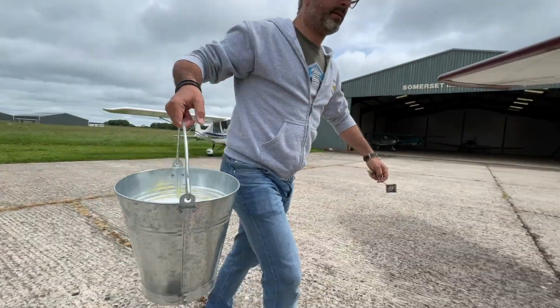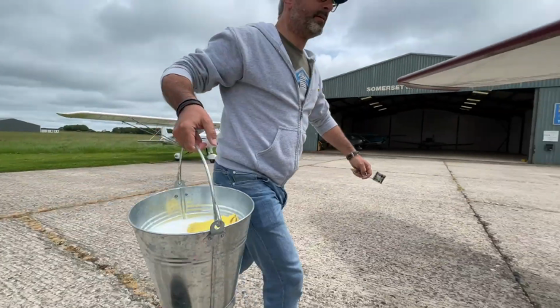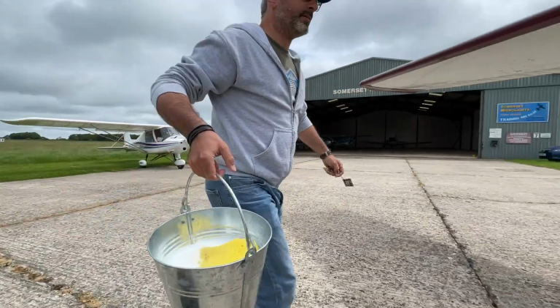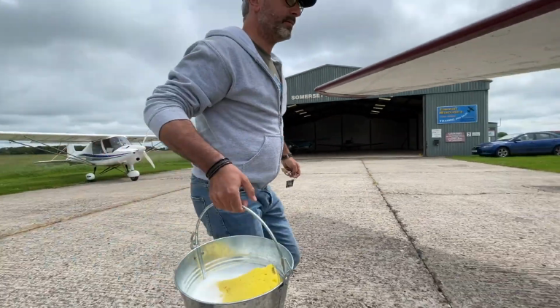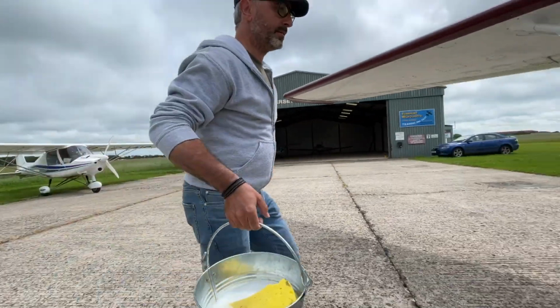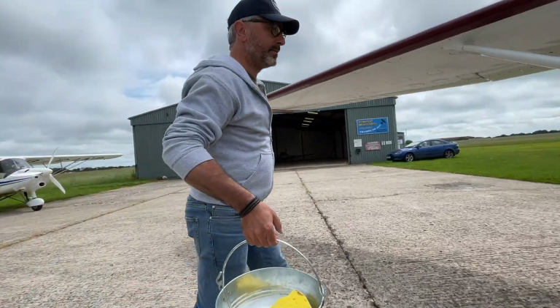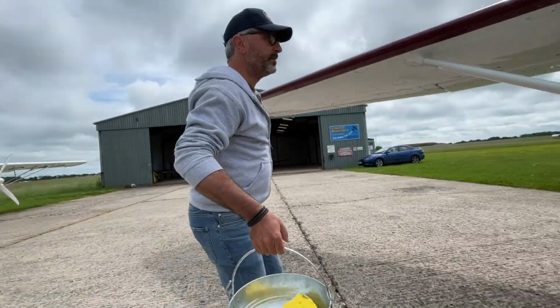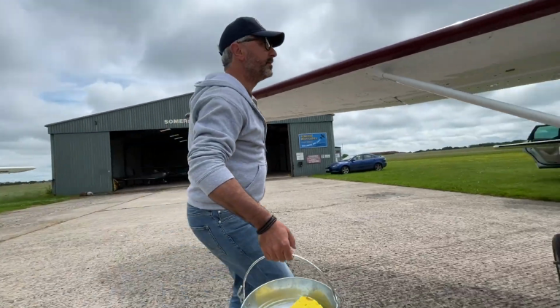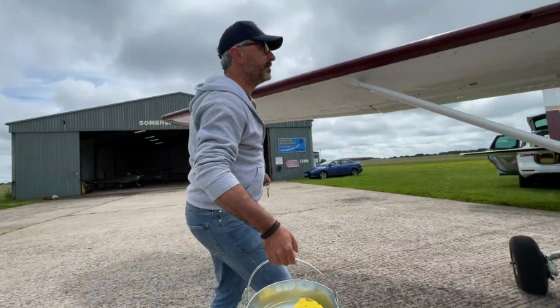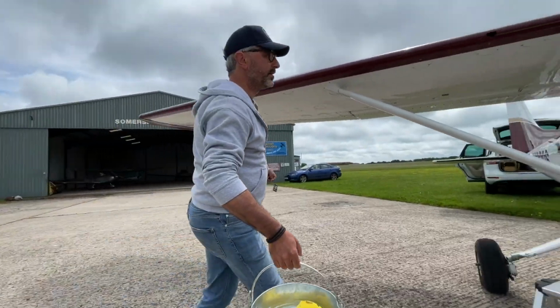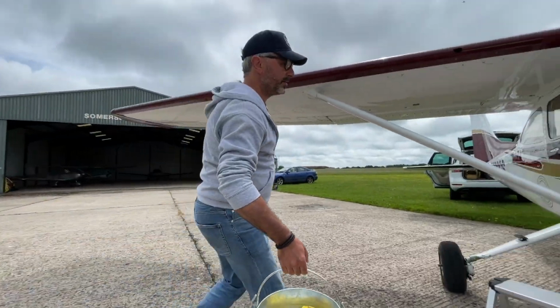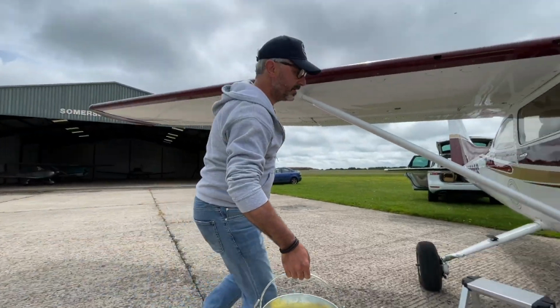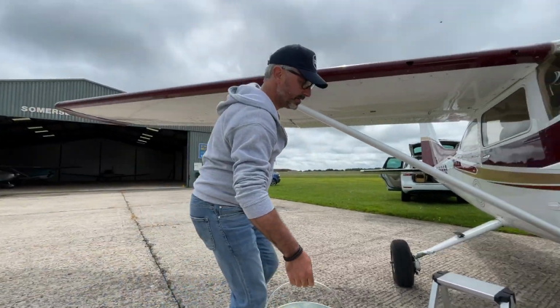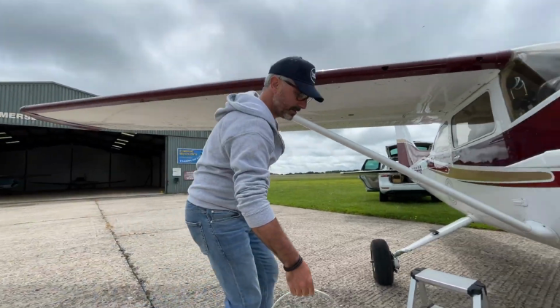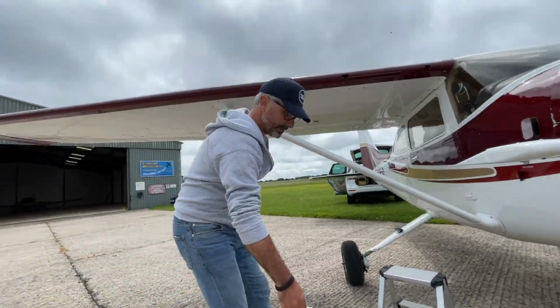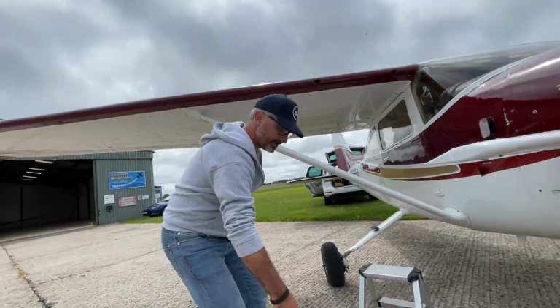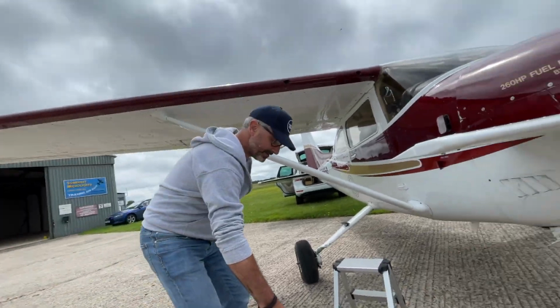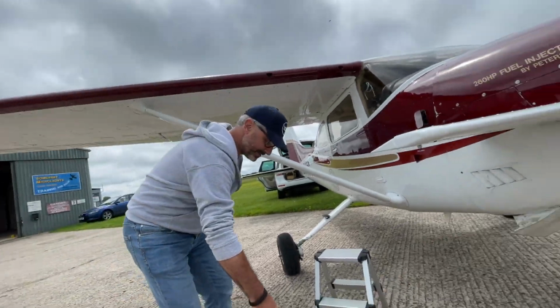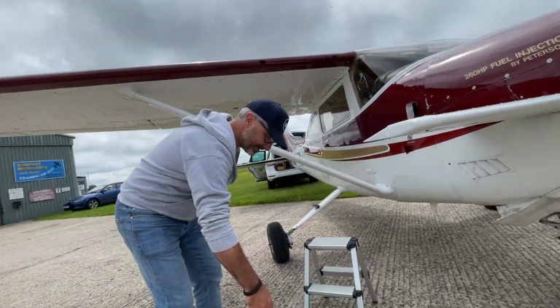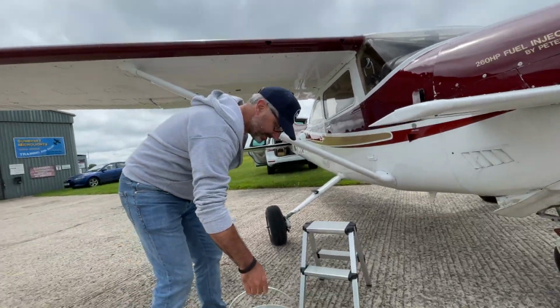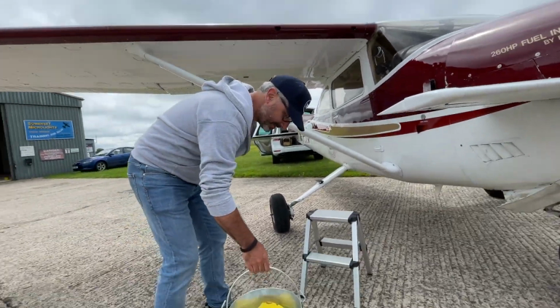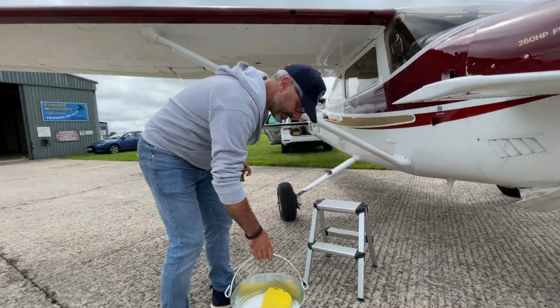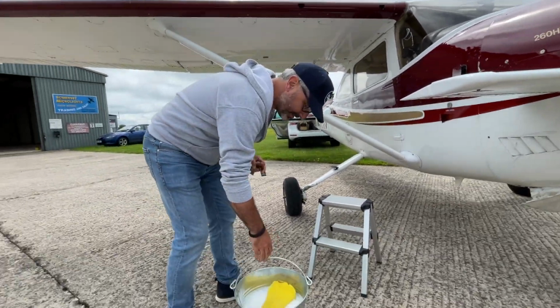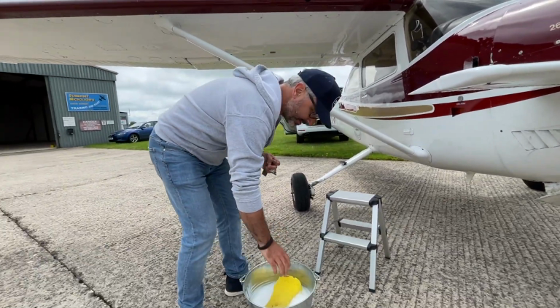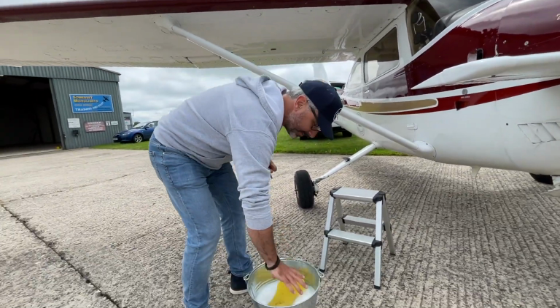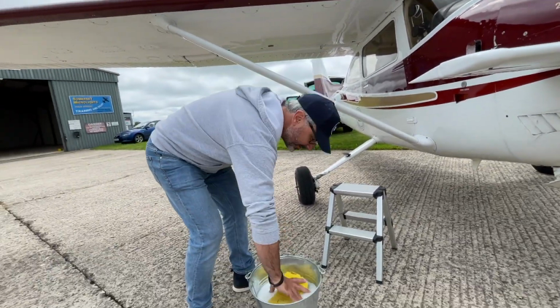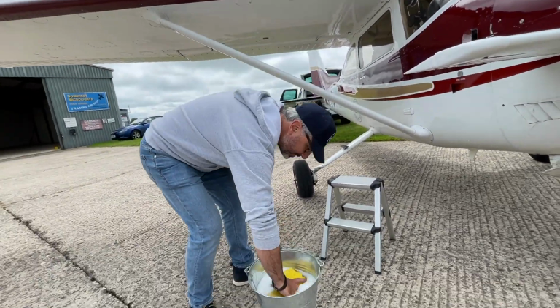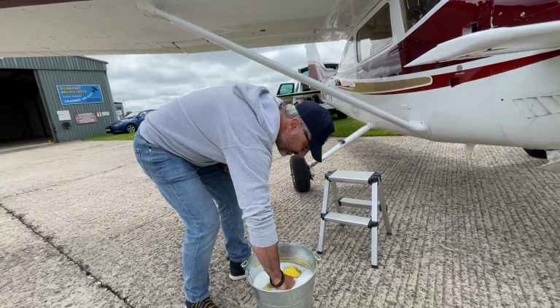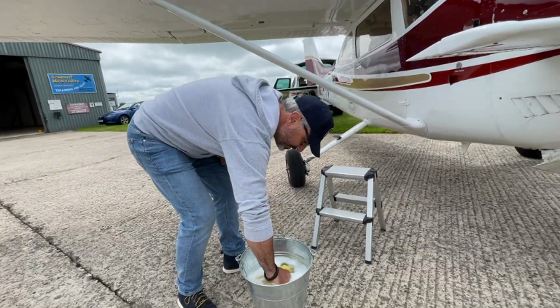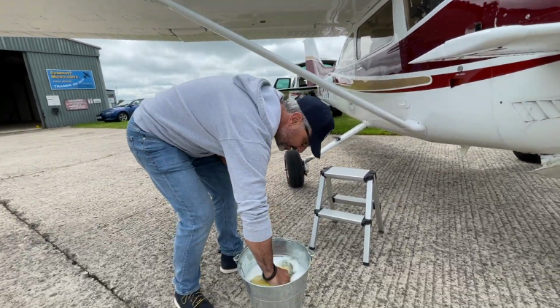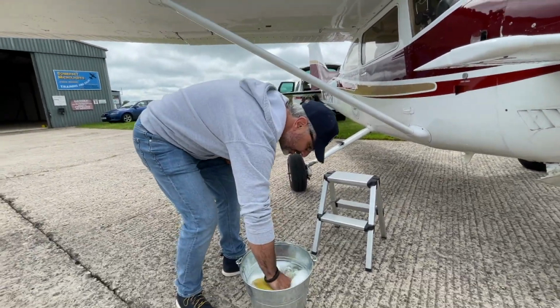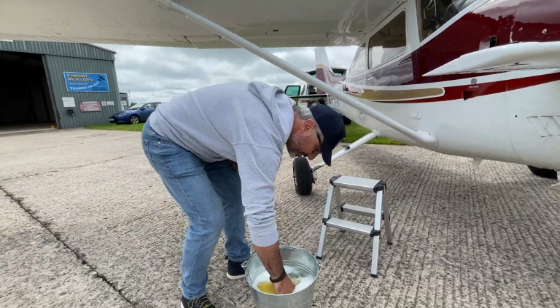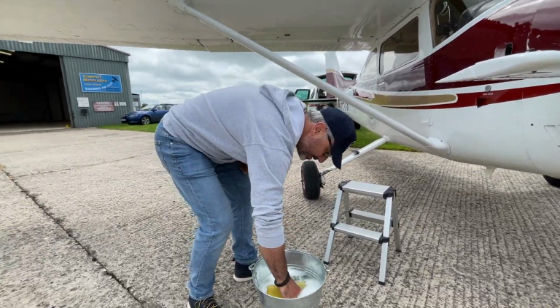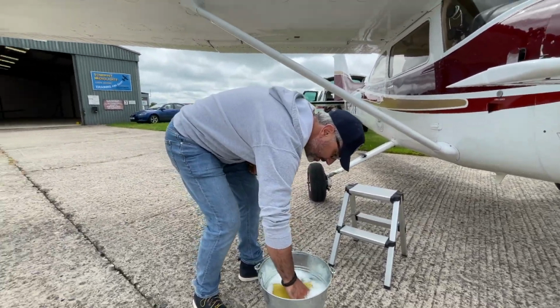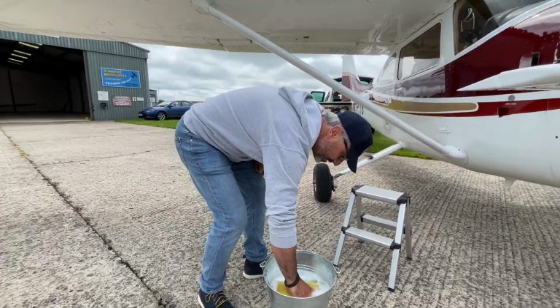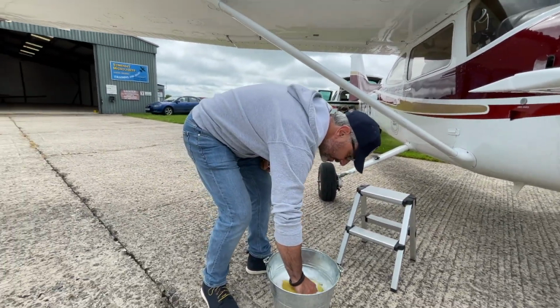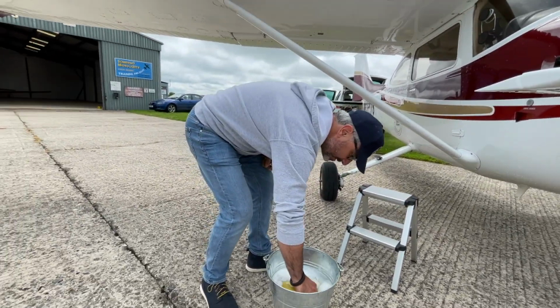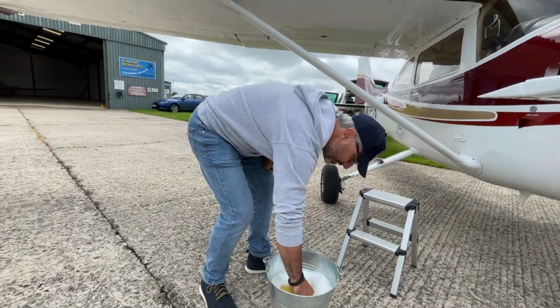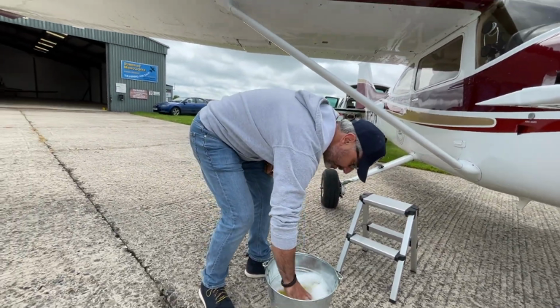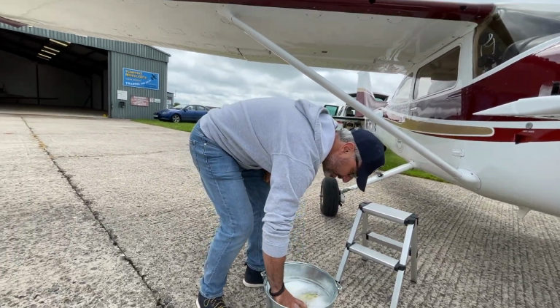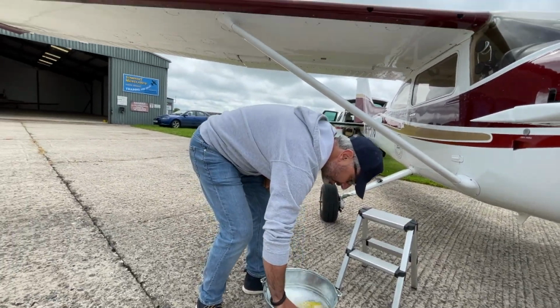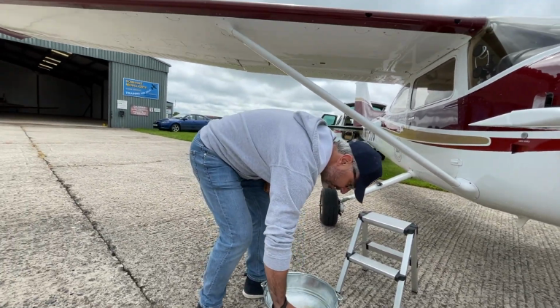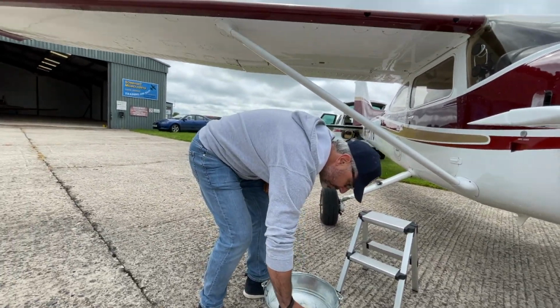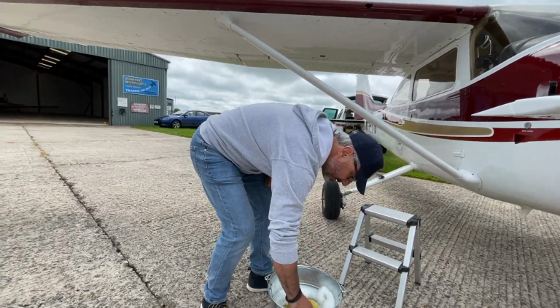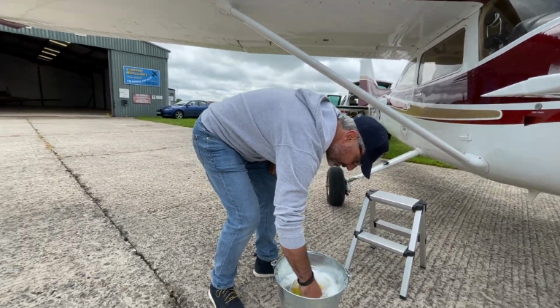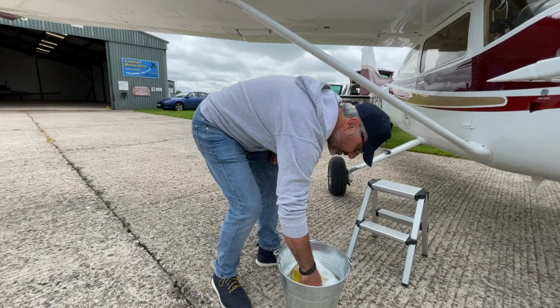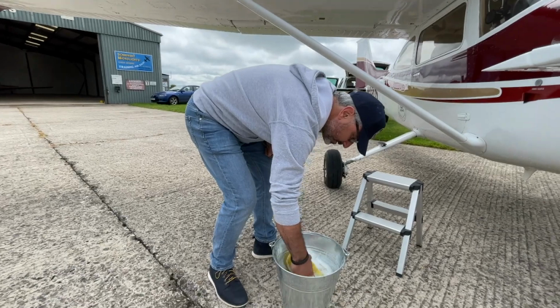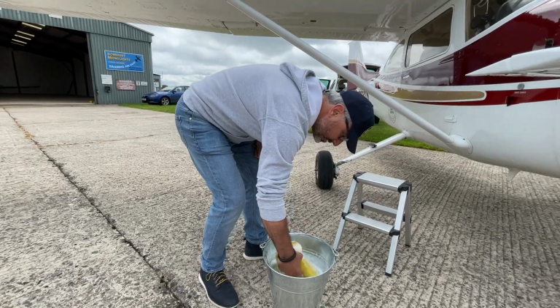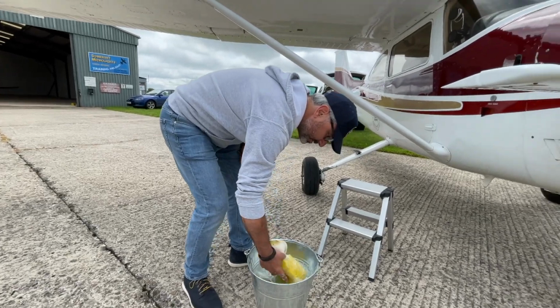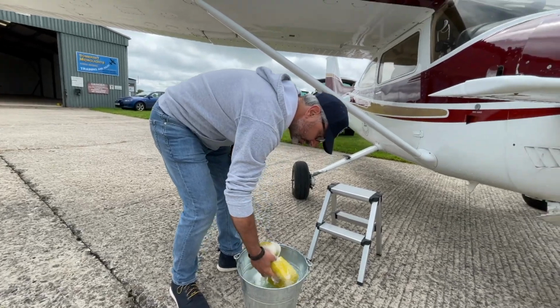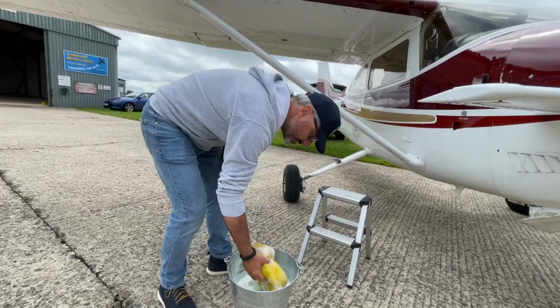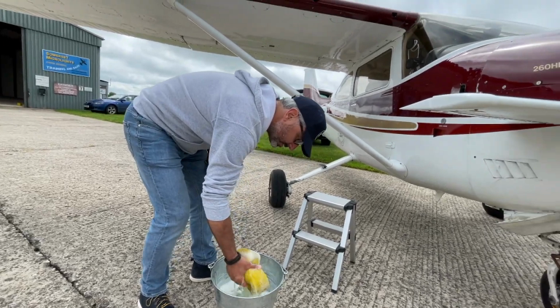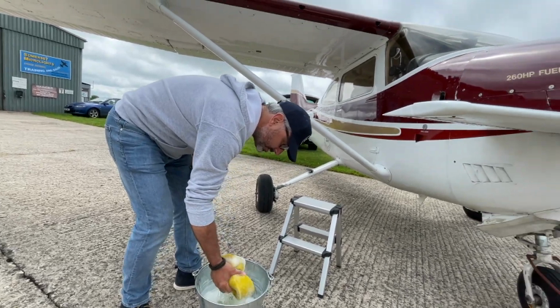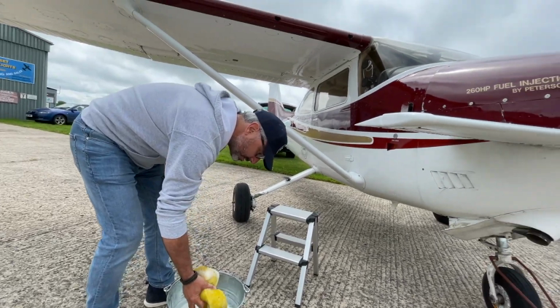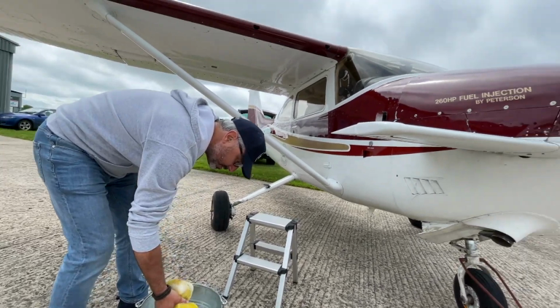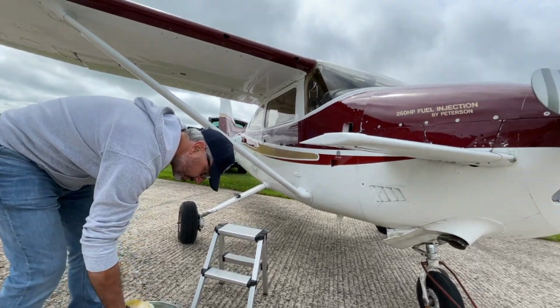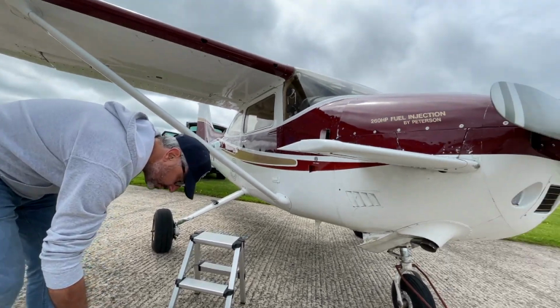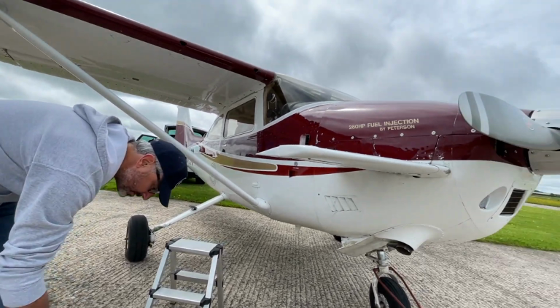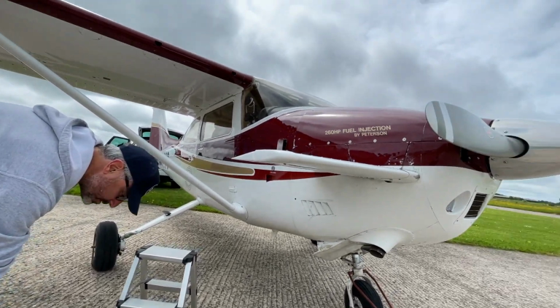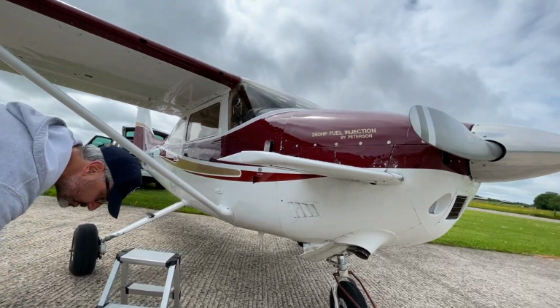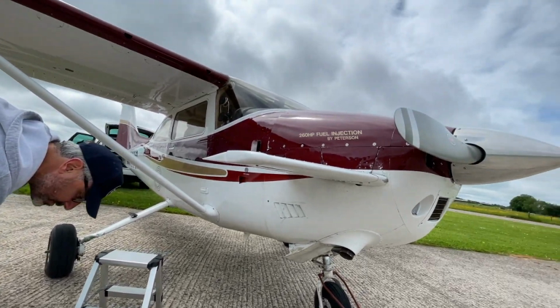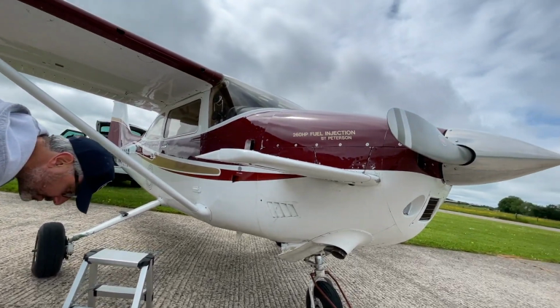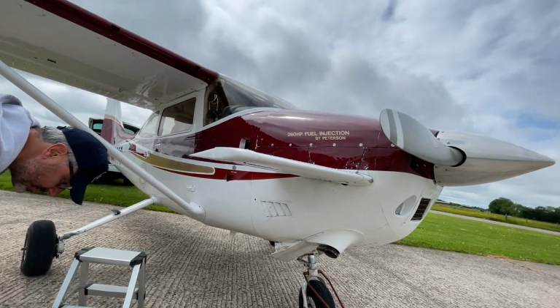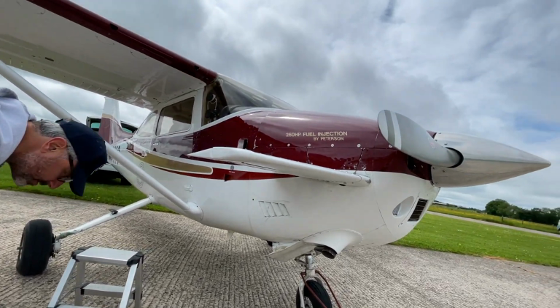Daddy's getting the bucket. He's about to stop. Dusty — Dusty is just the plane's name. It's him.